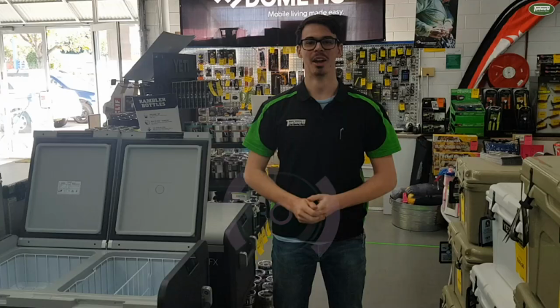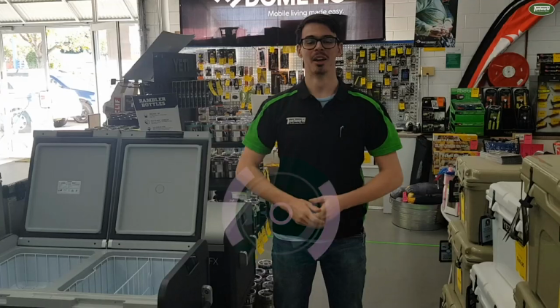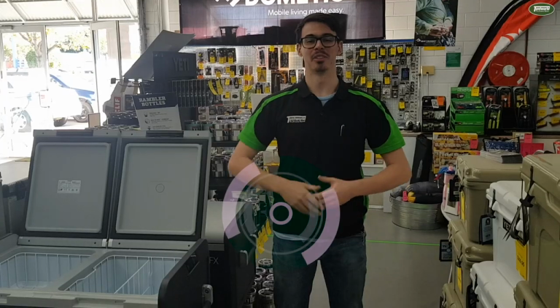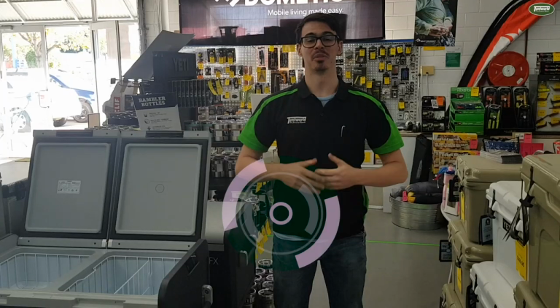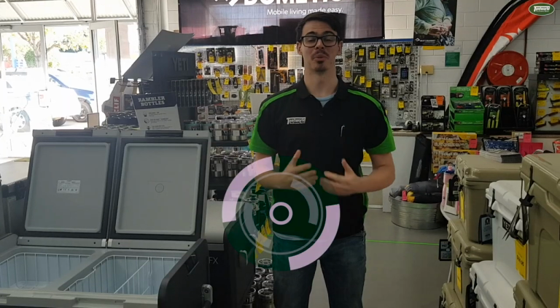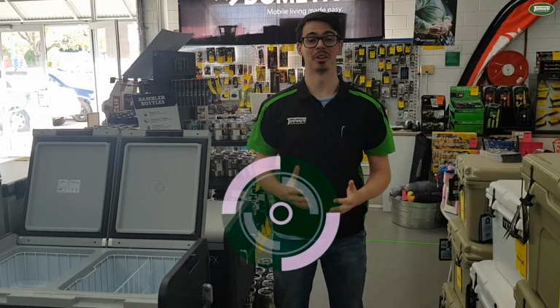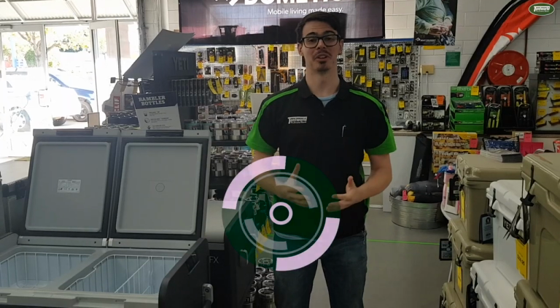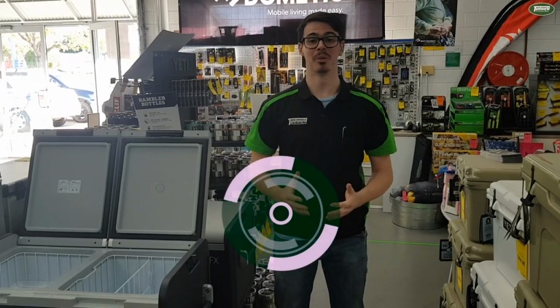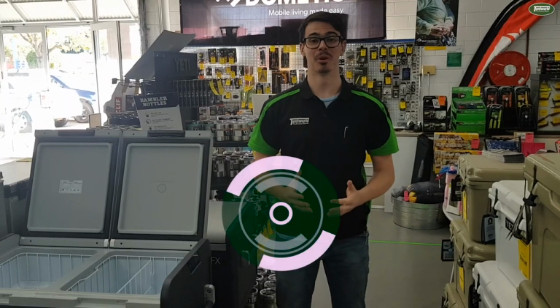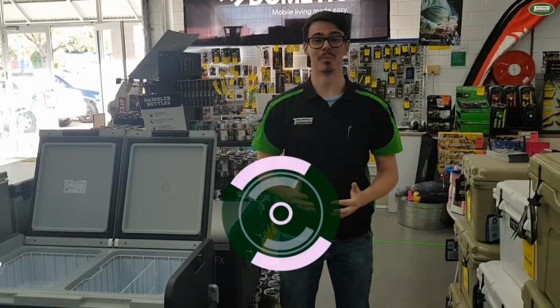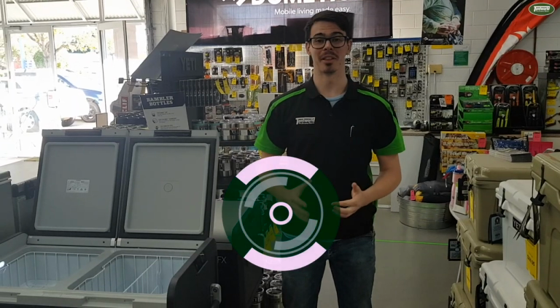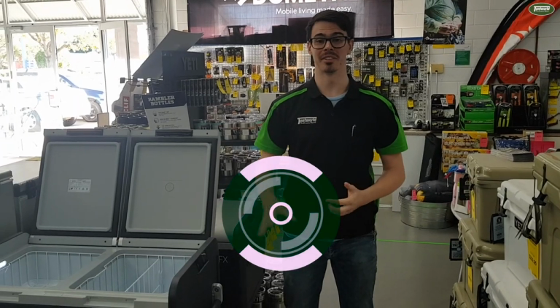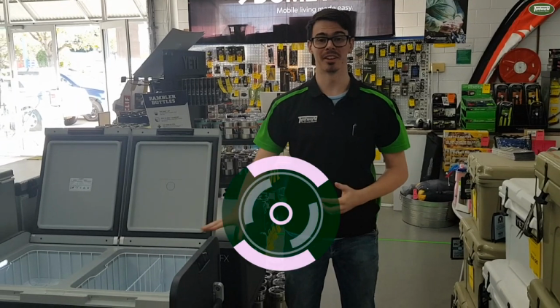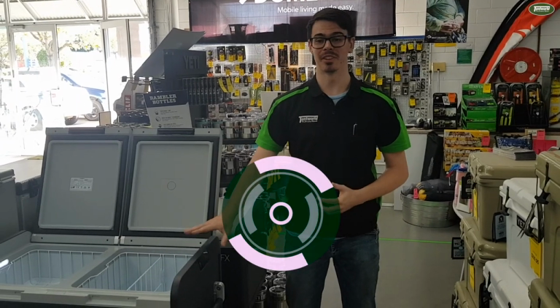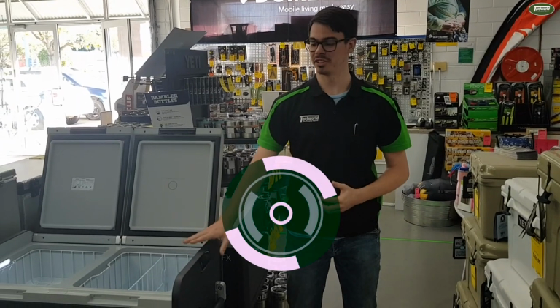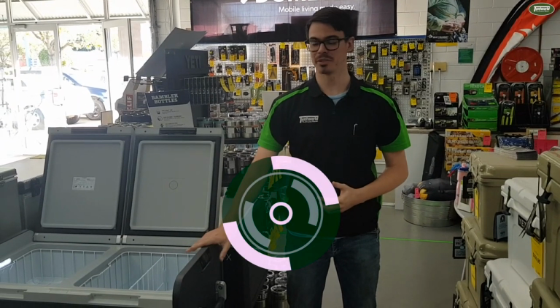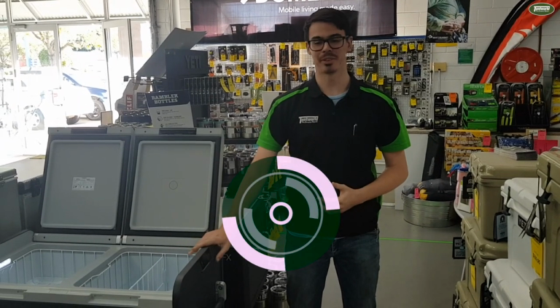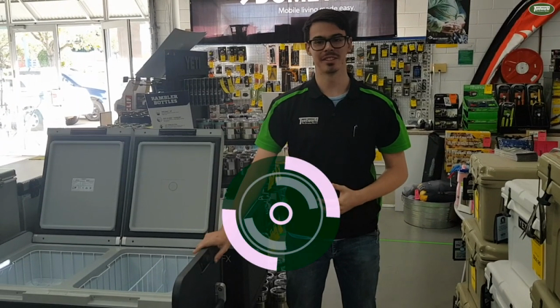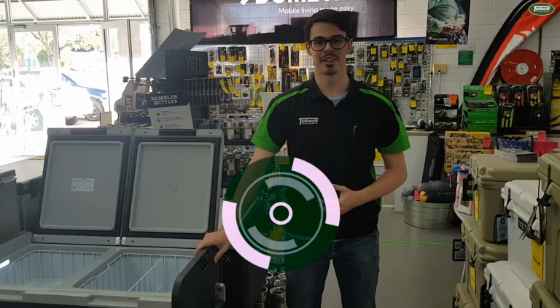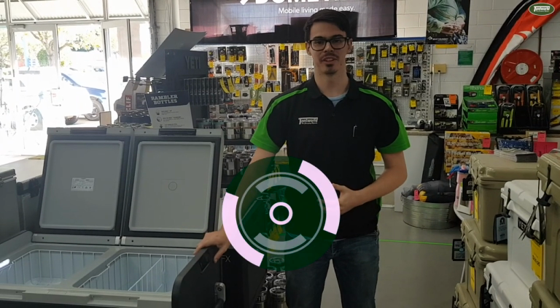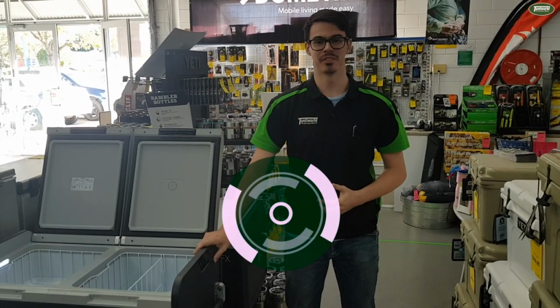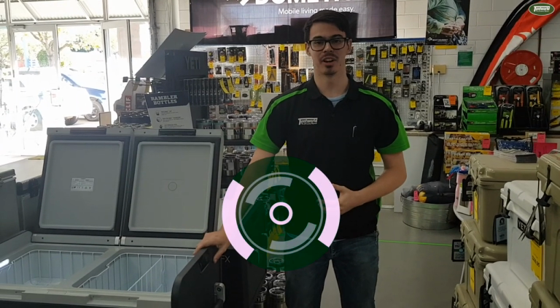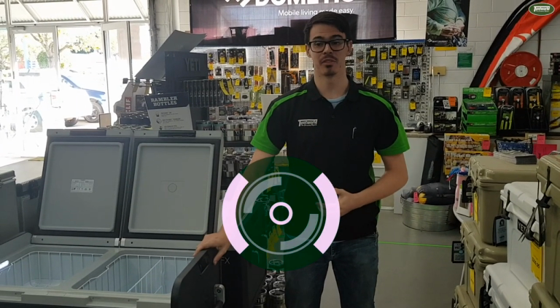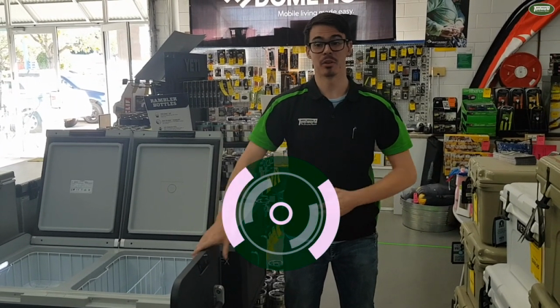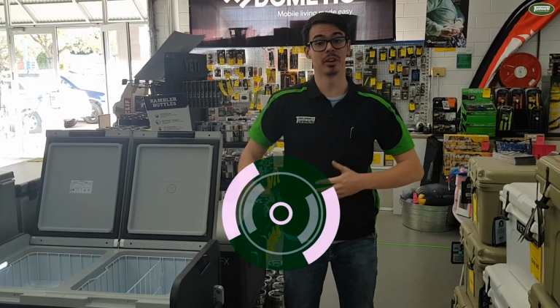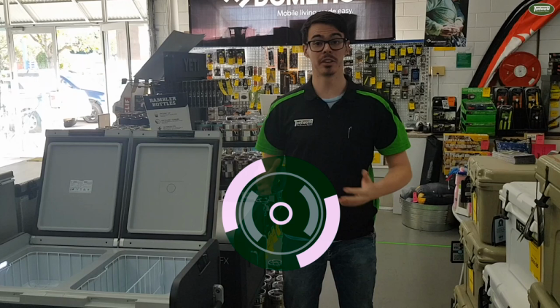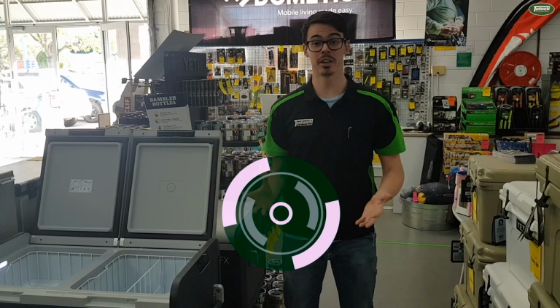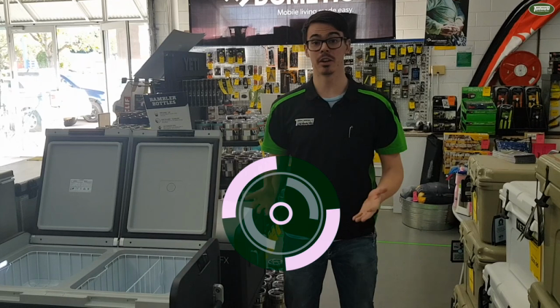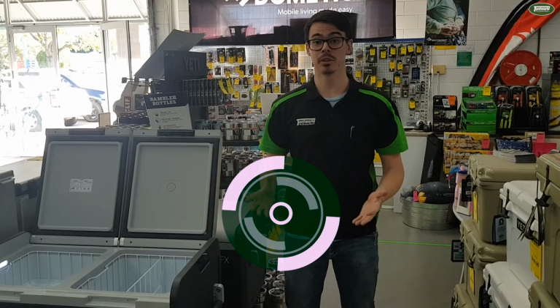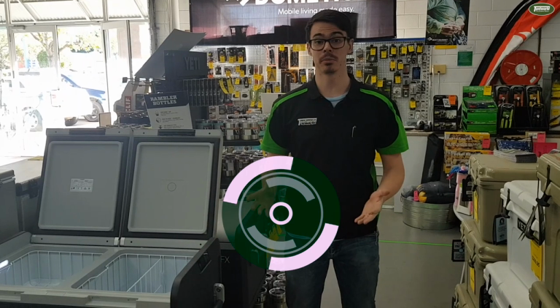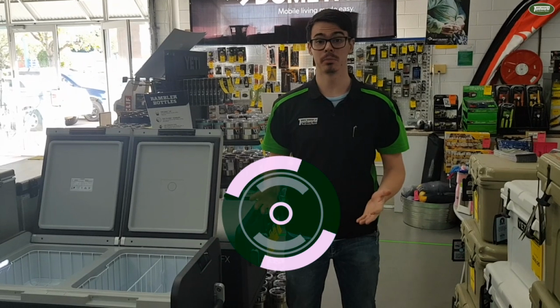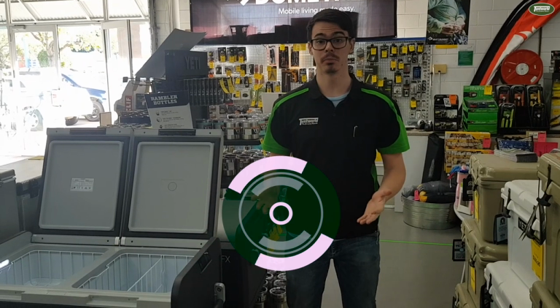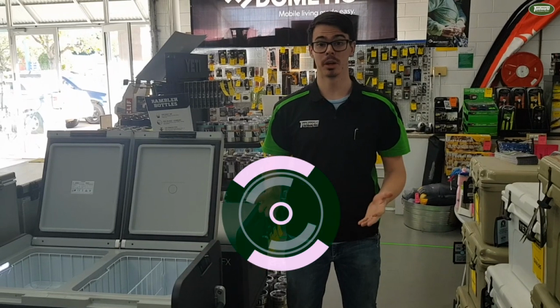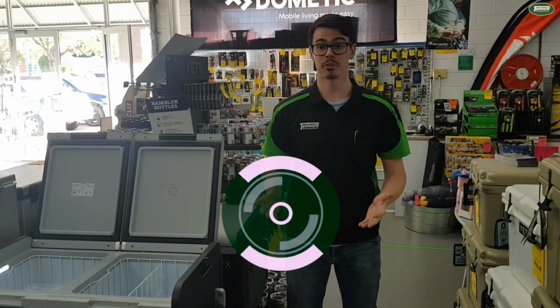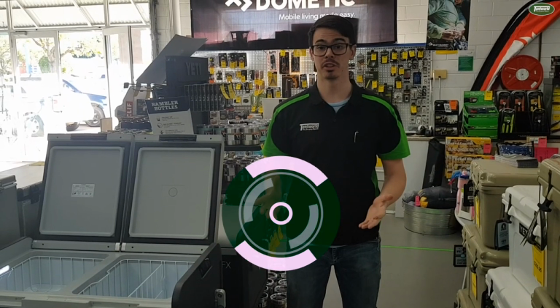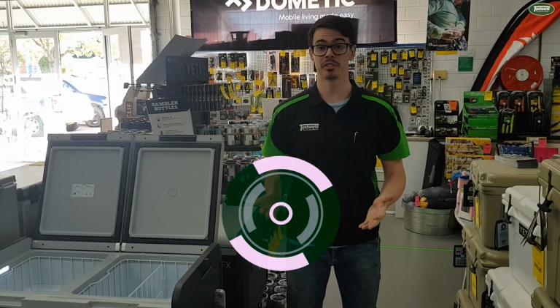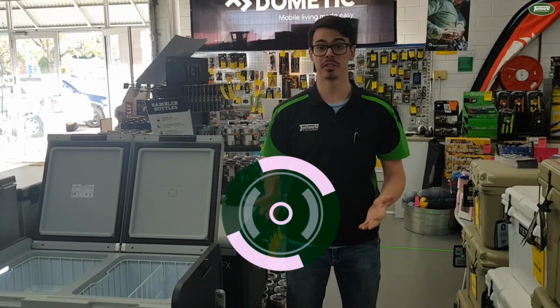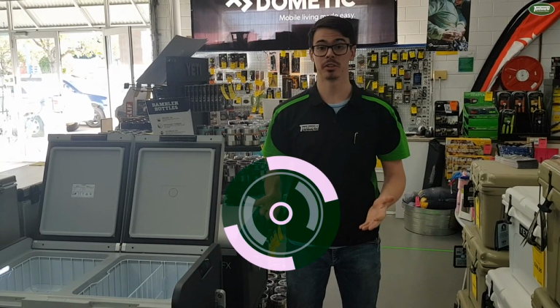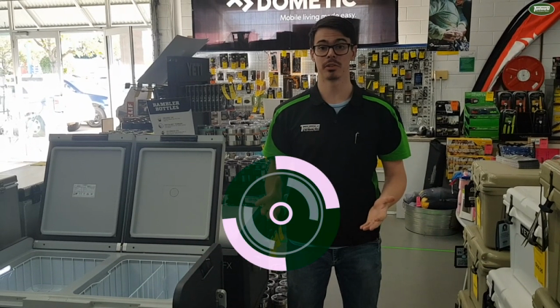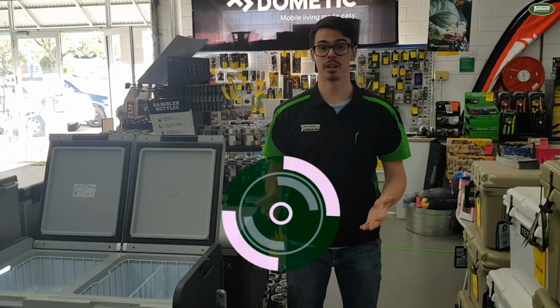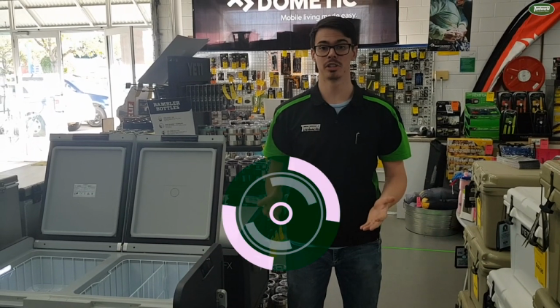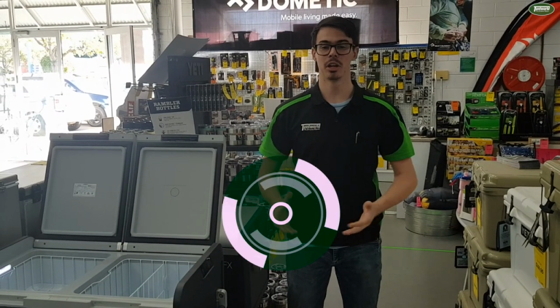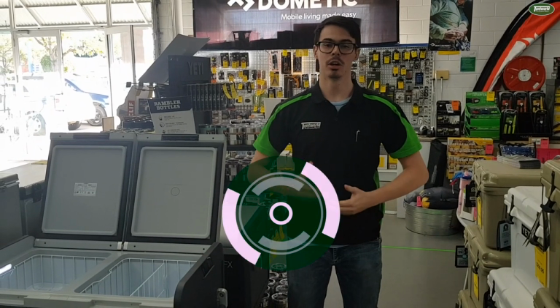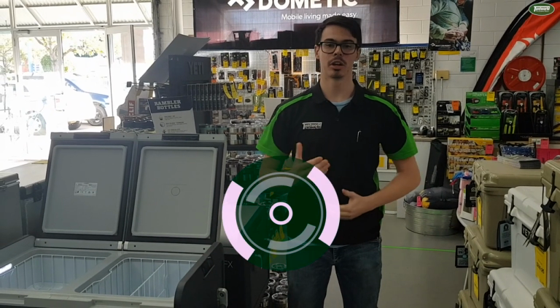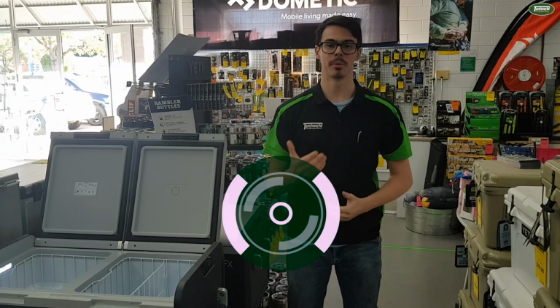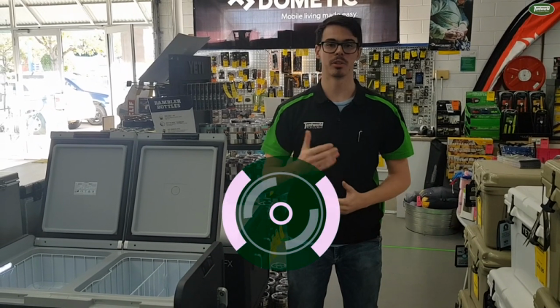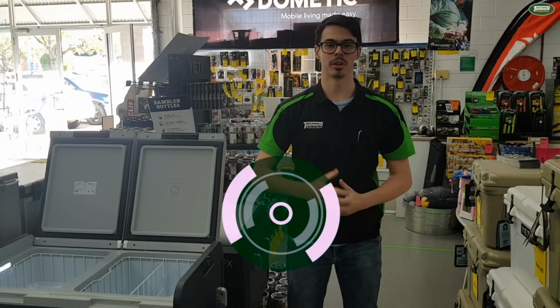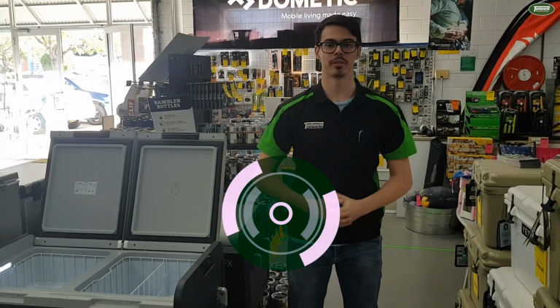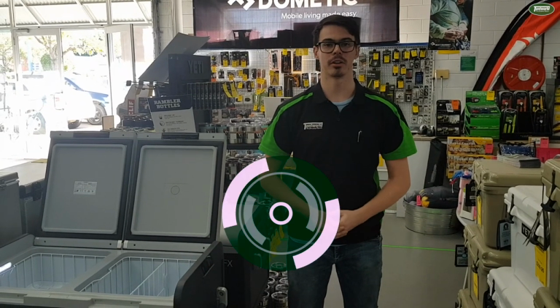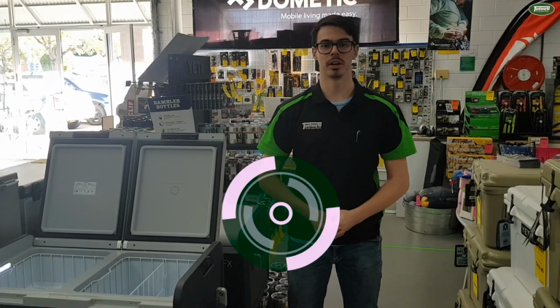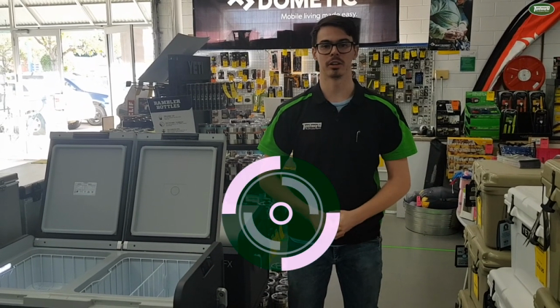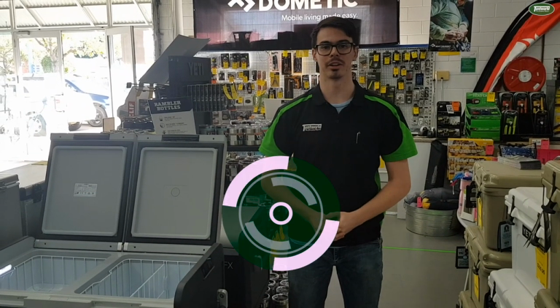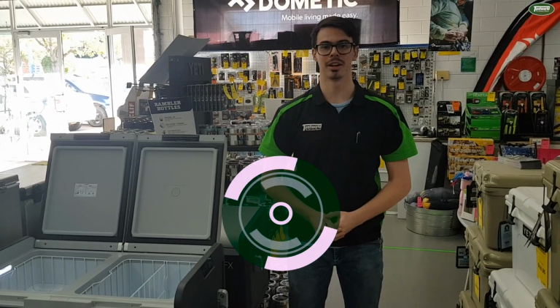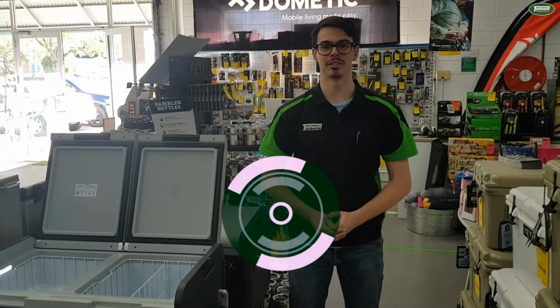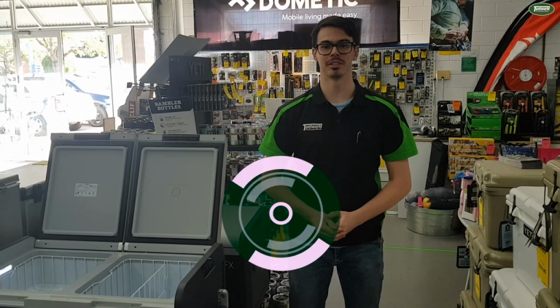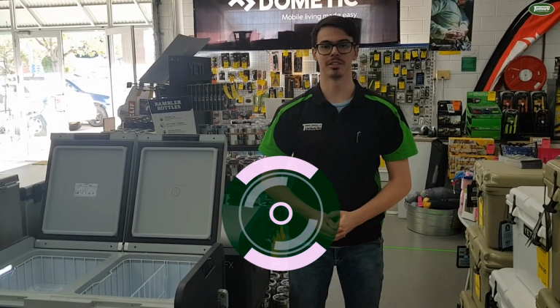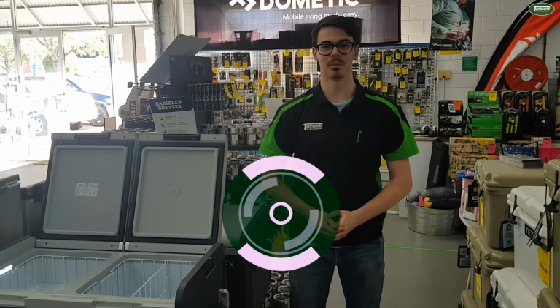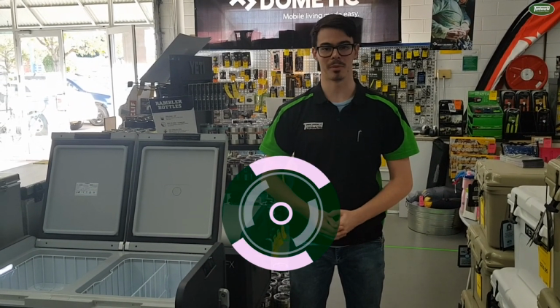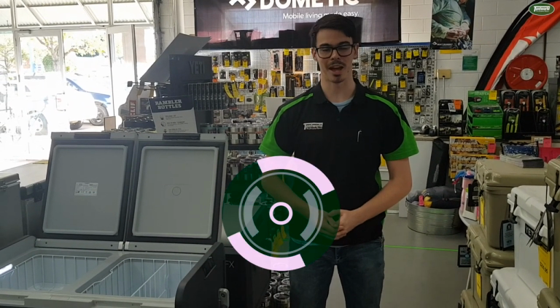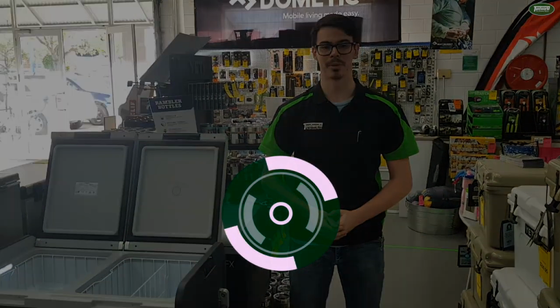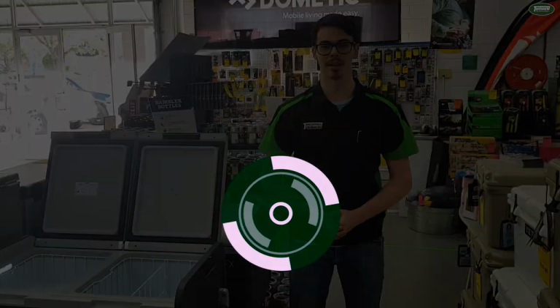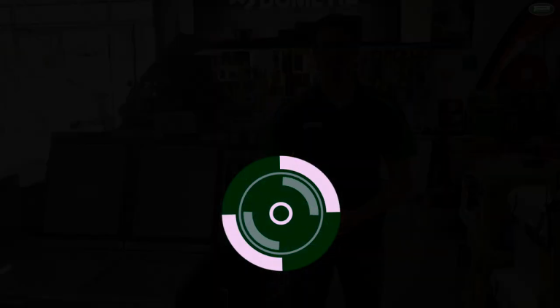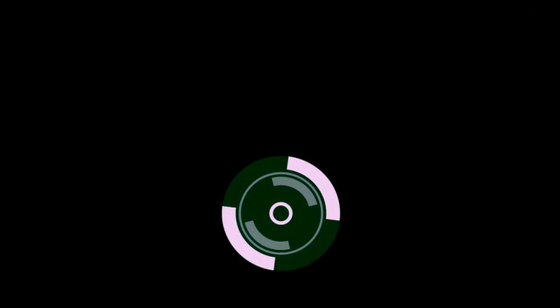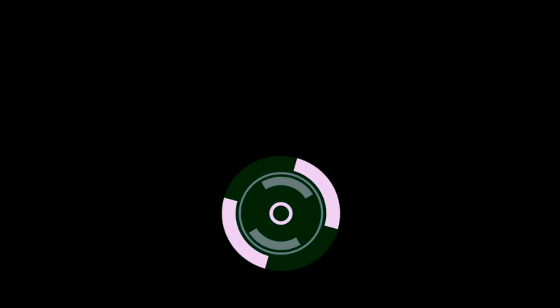So if you want to know more about the CFX375 or any of the other fridges in this range, come in to one of our great locations and we'll be happy to help you out.